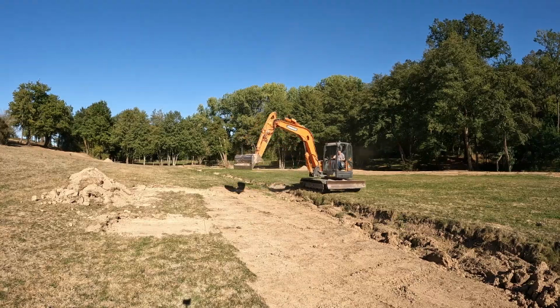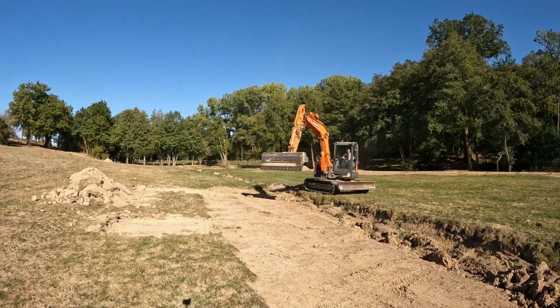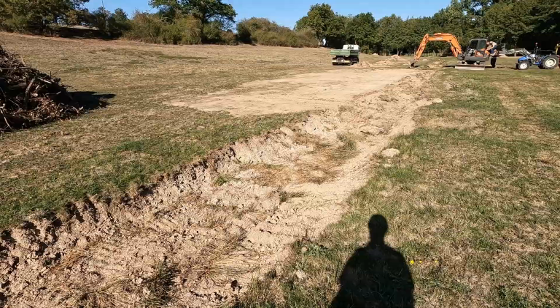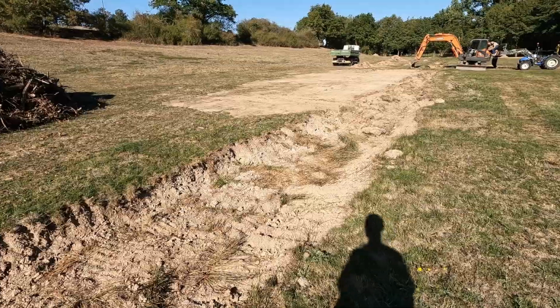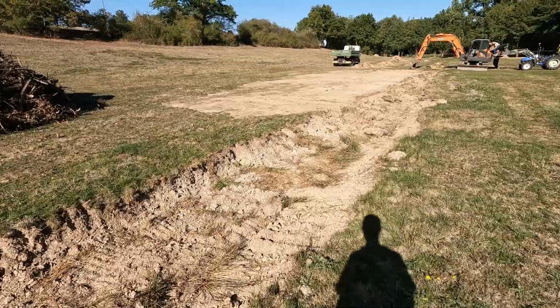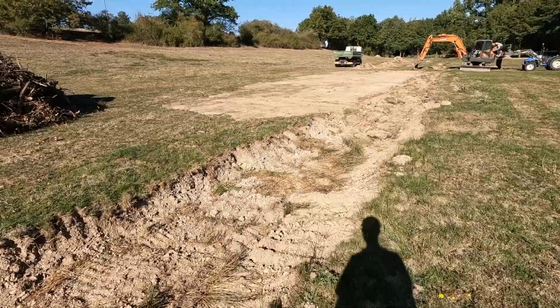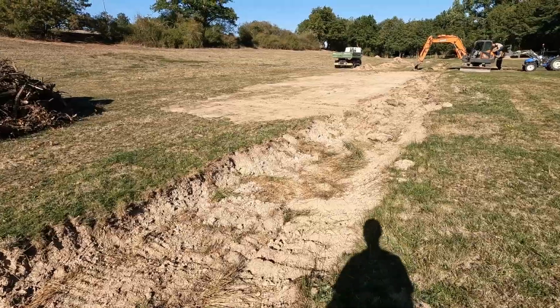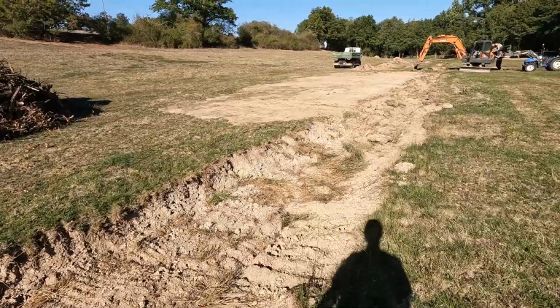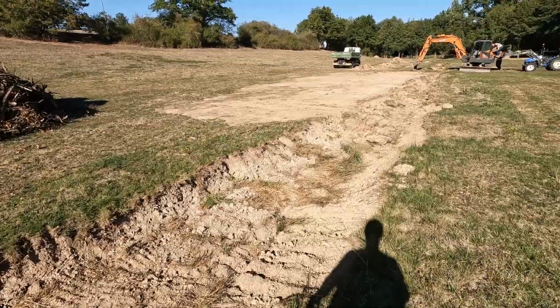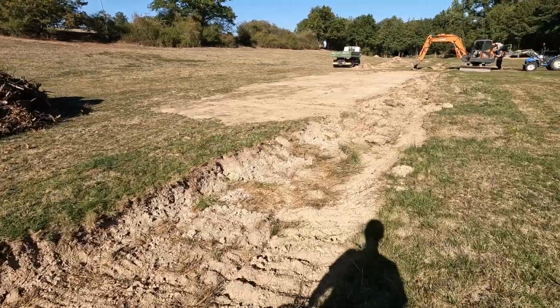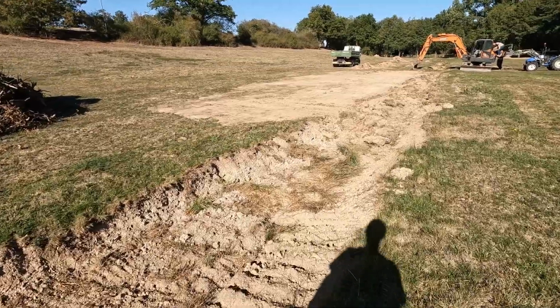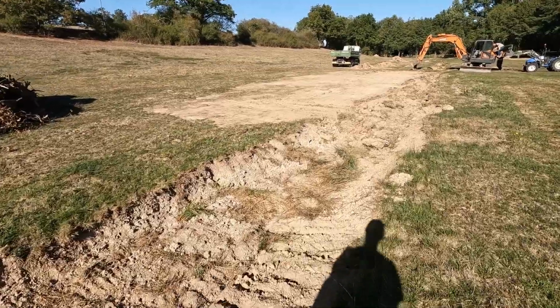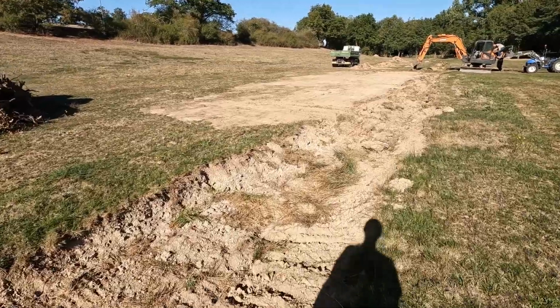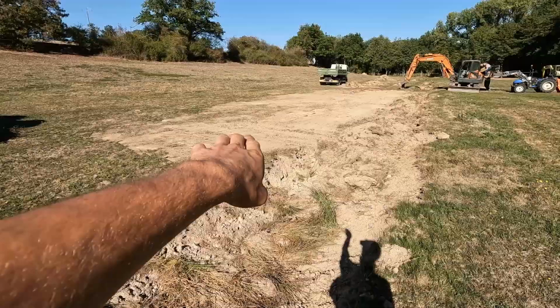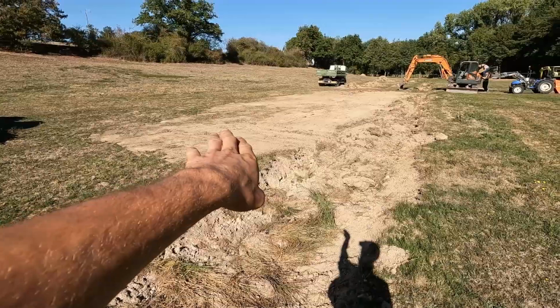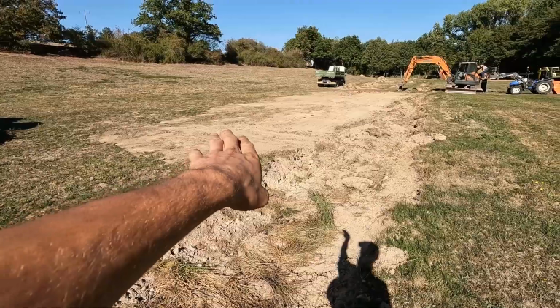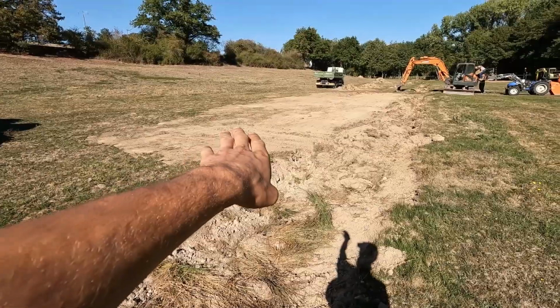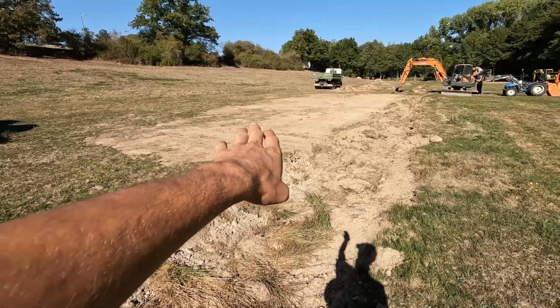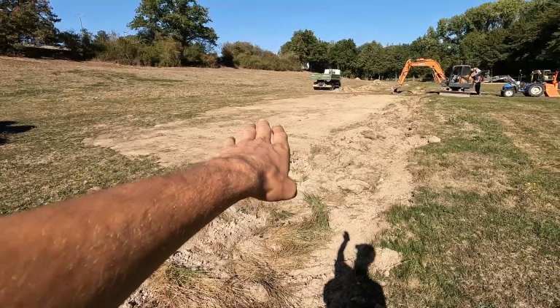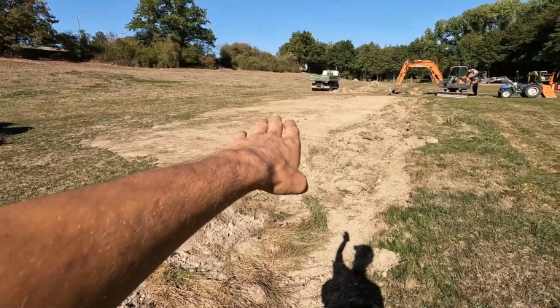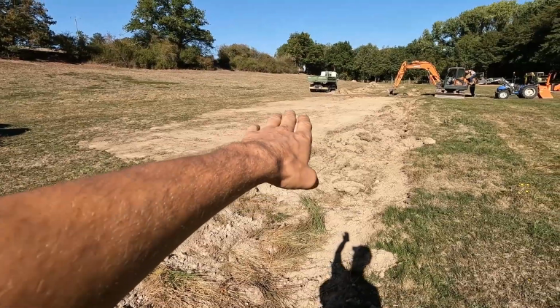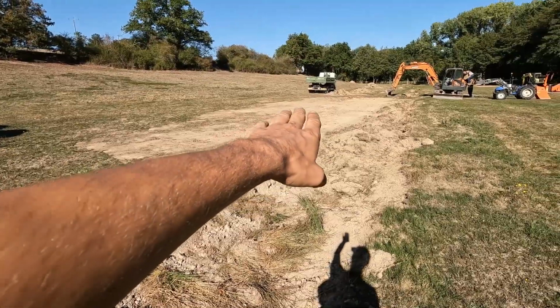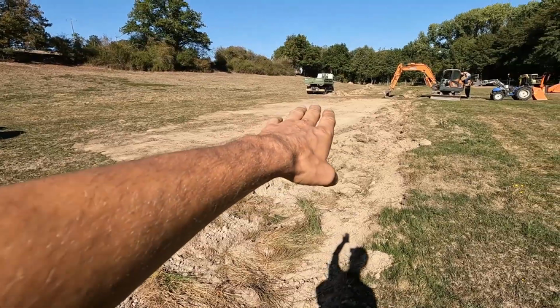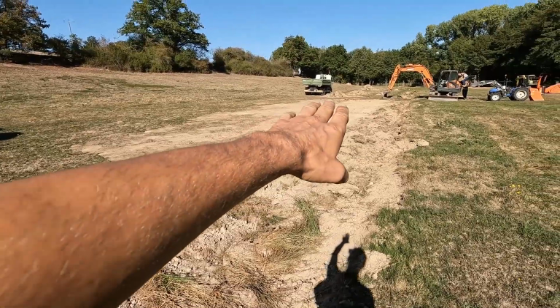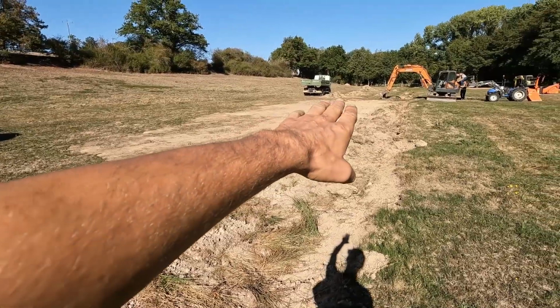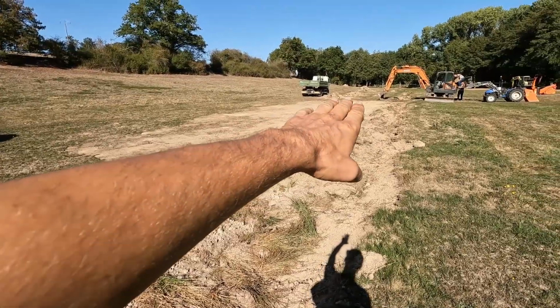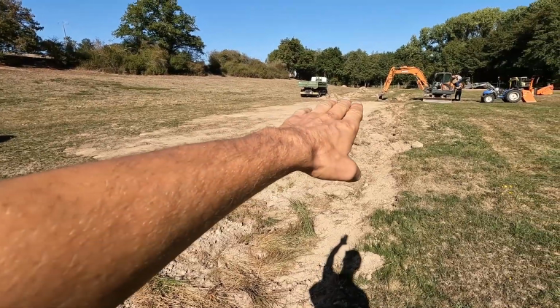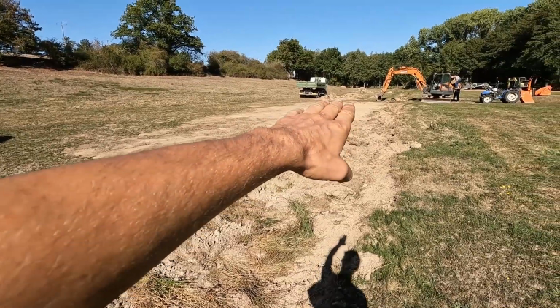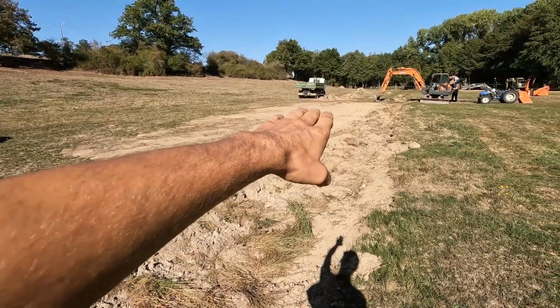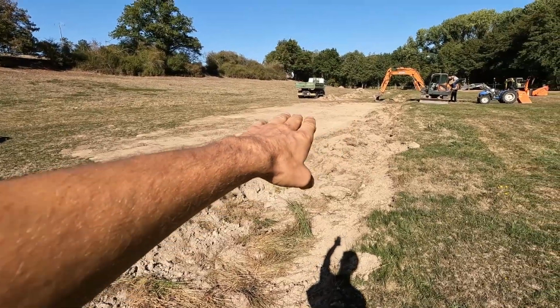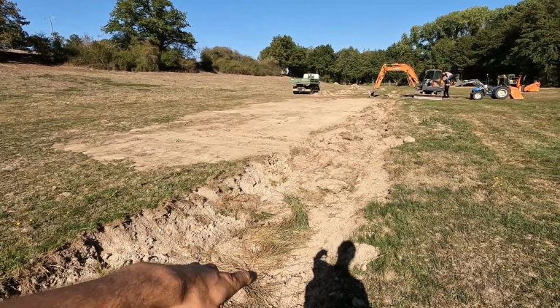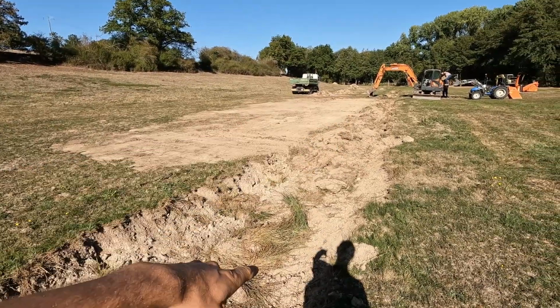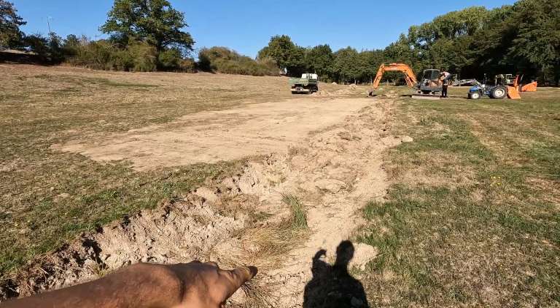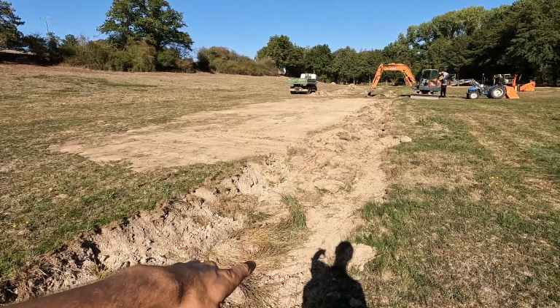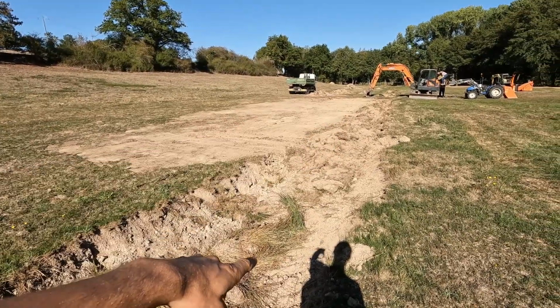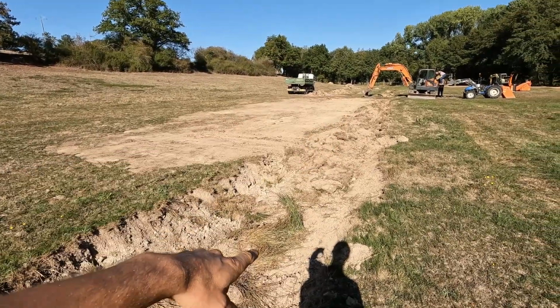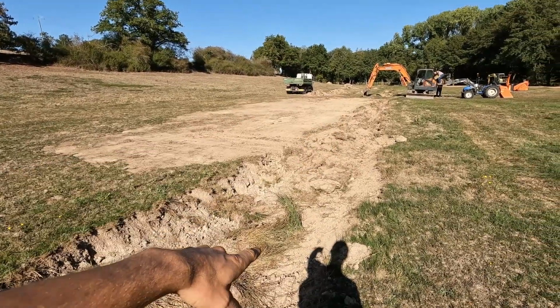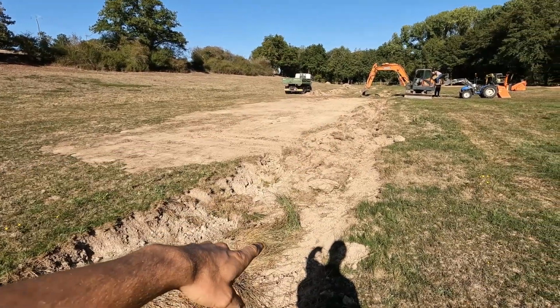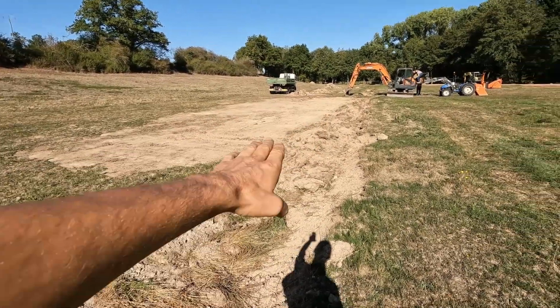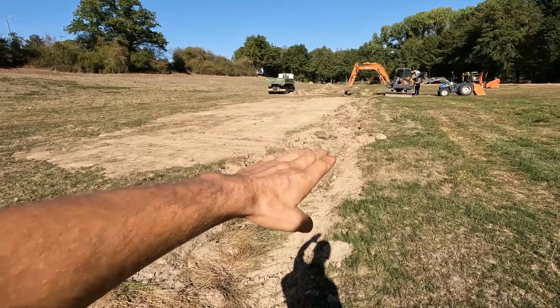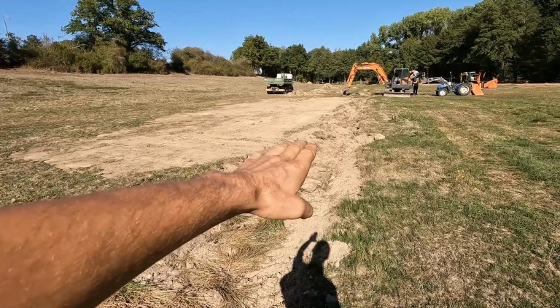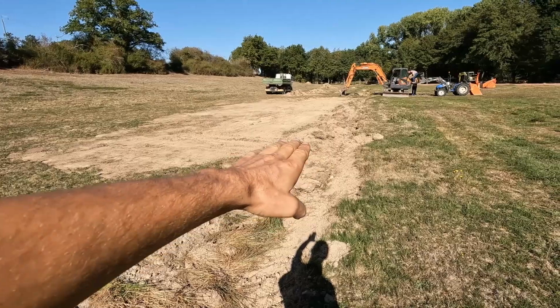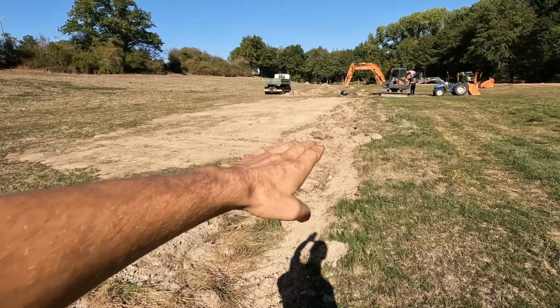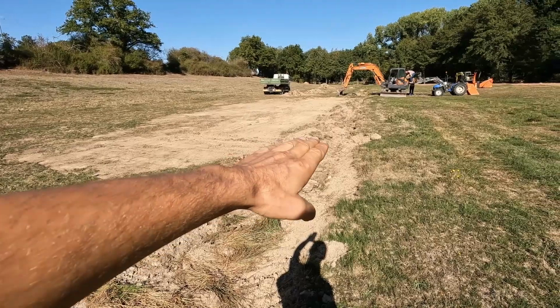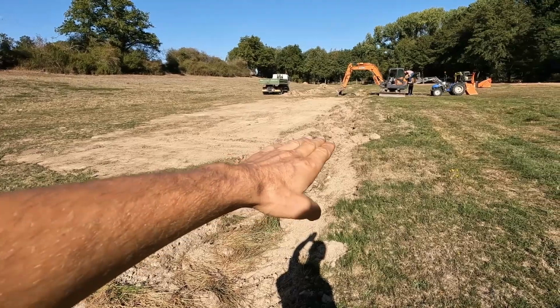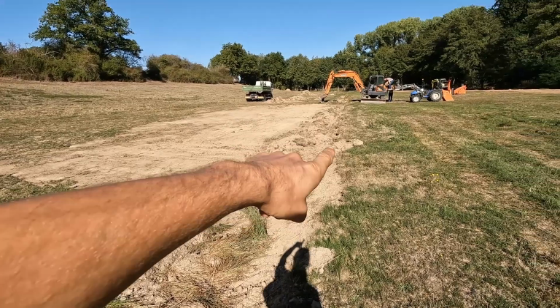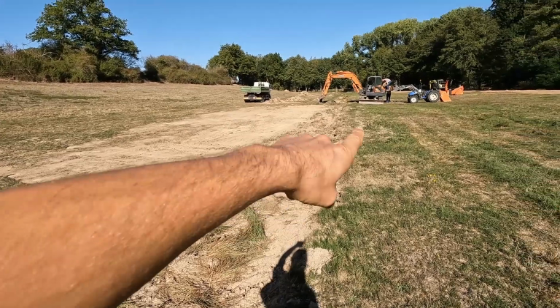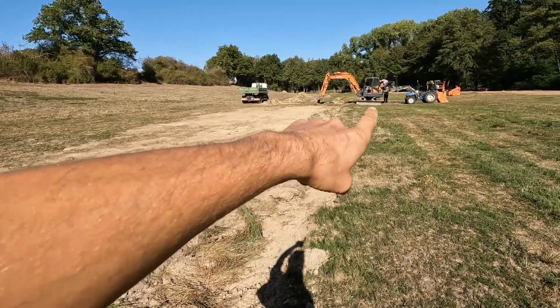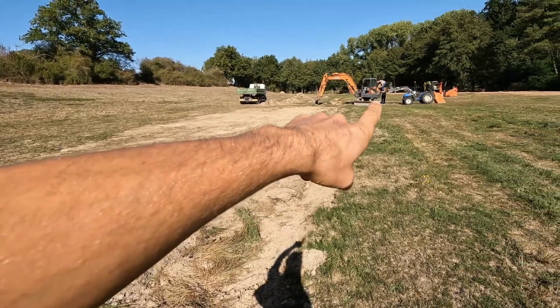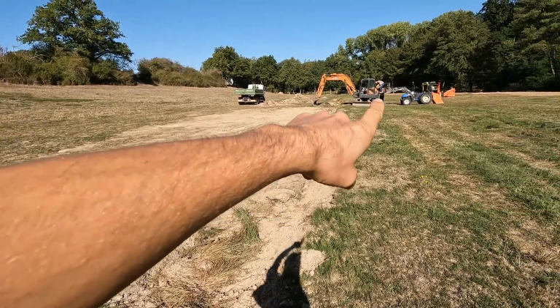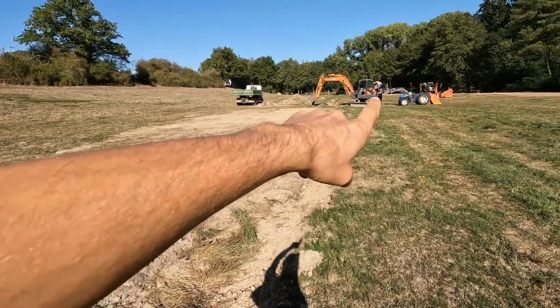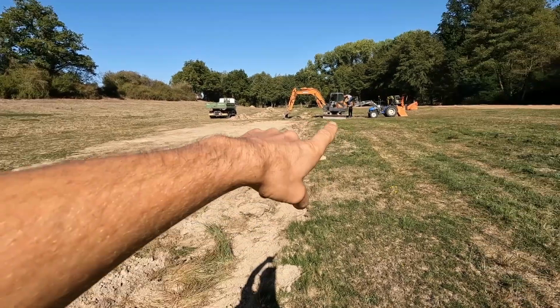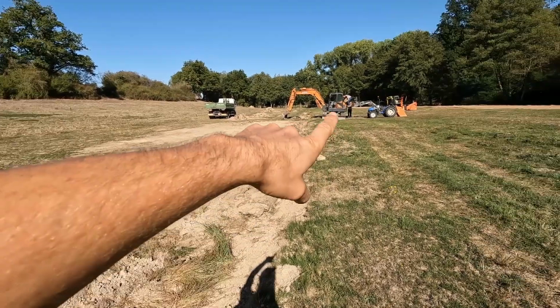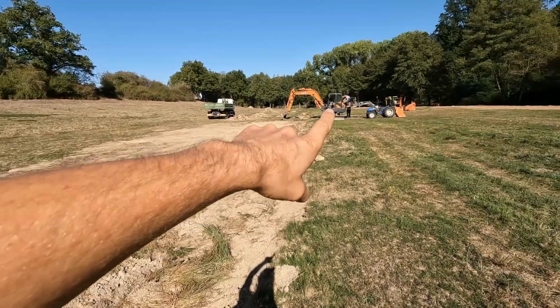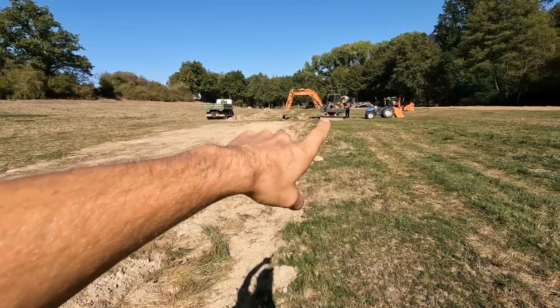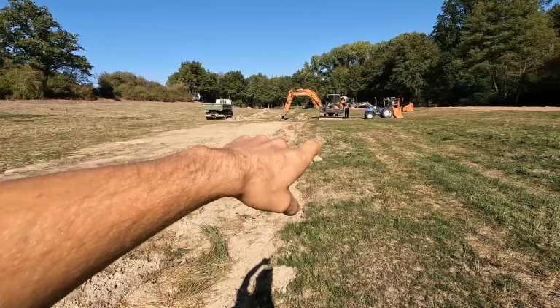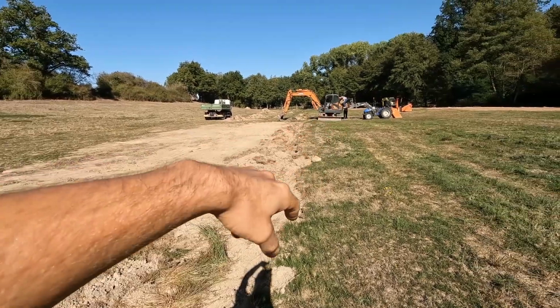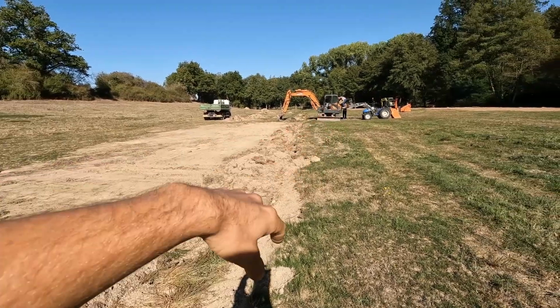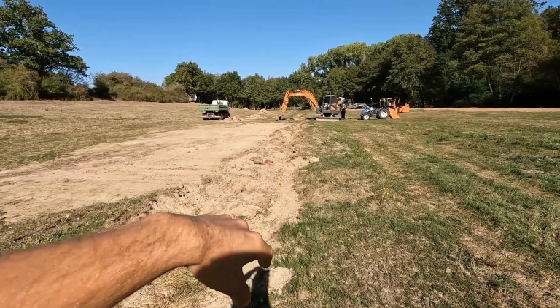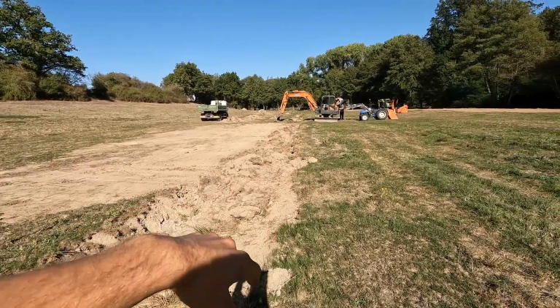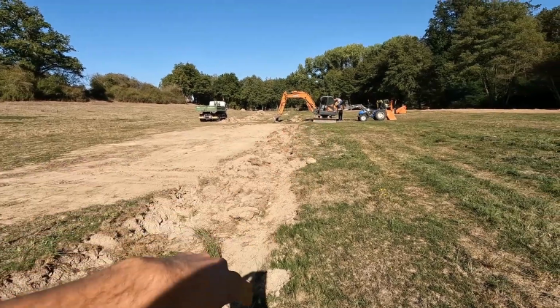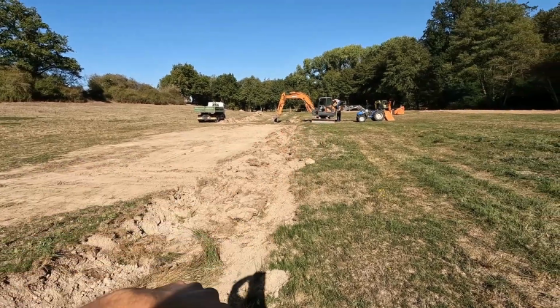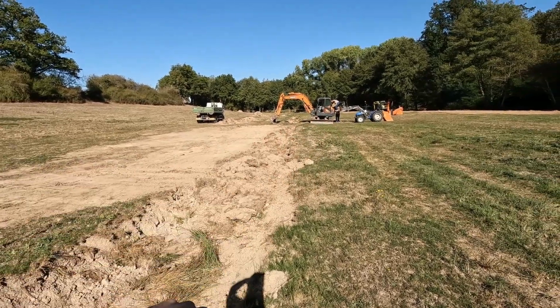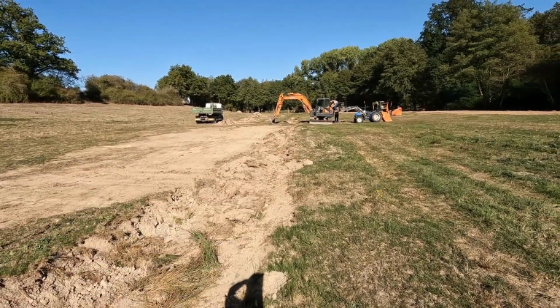My dad is digging off the excess dirt on this side of the little ditch, filling it up. He's now fueling up the excavator.